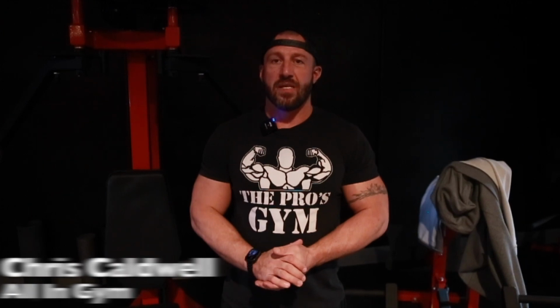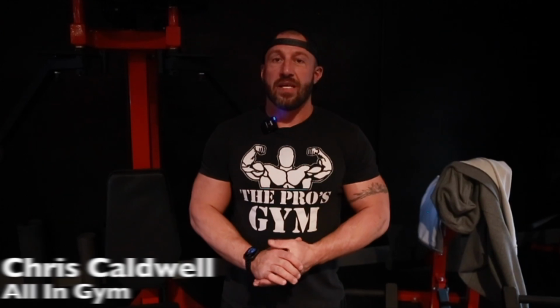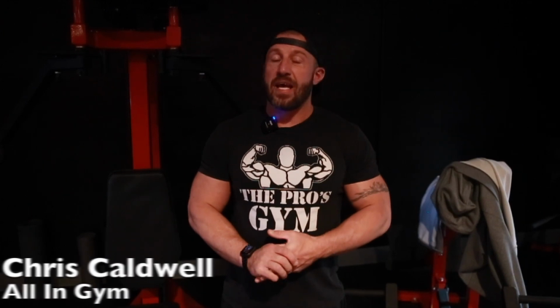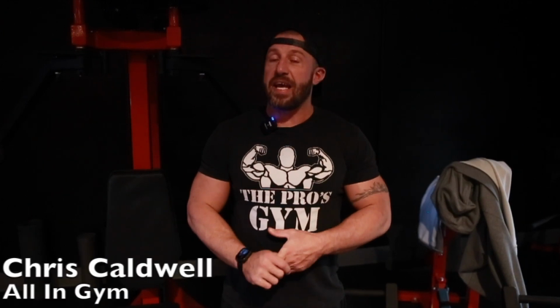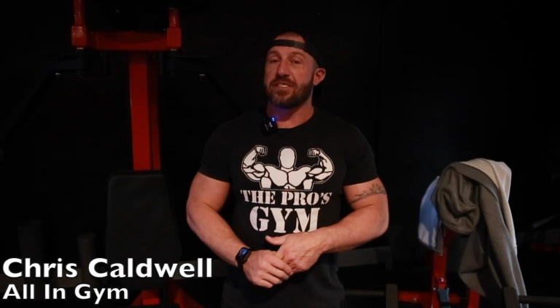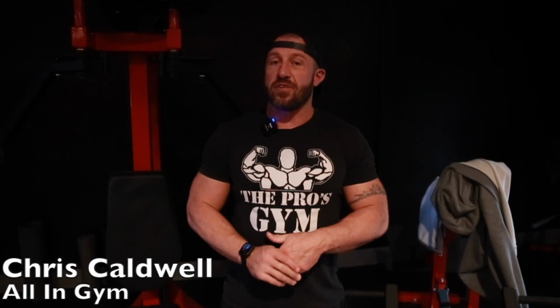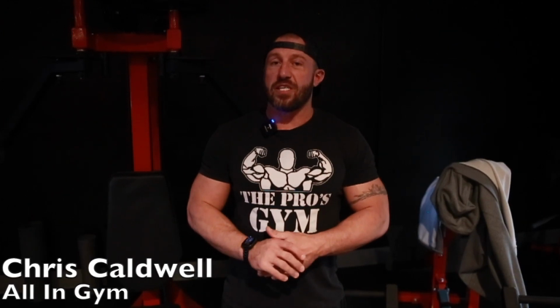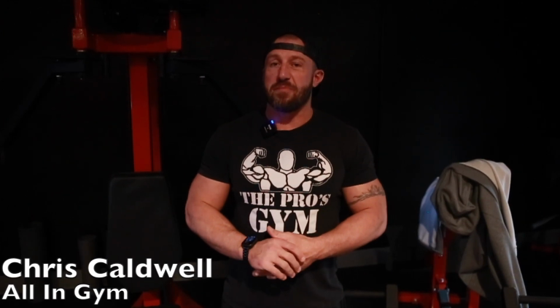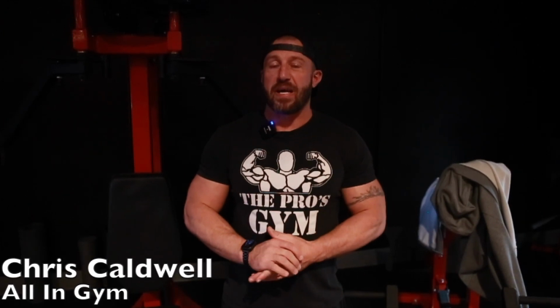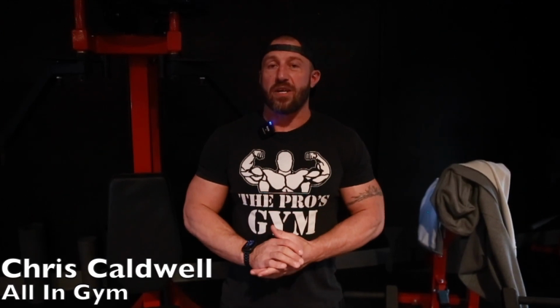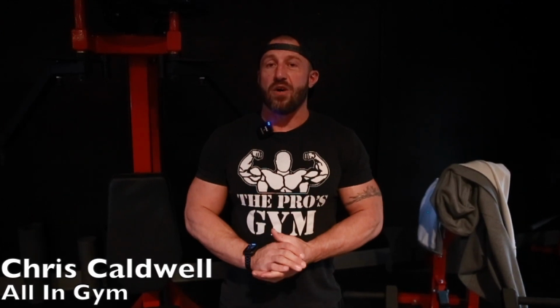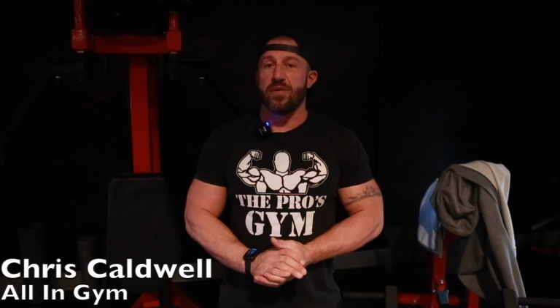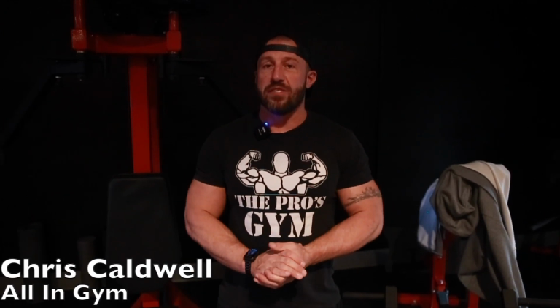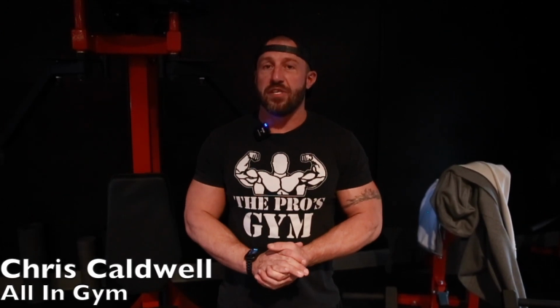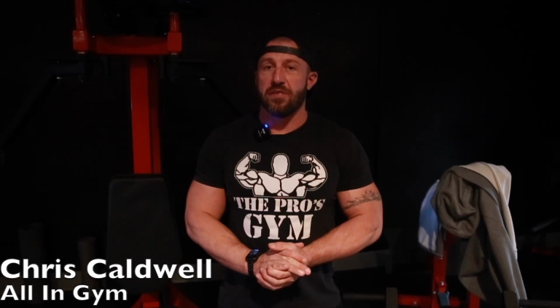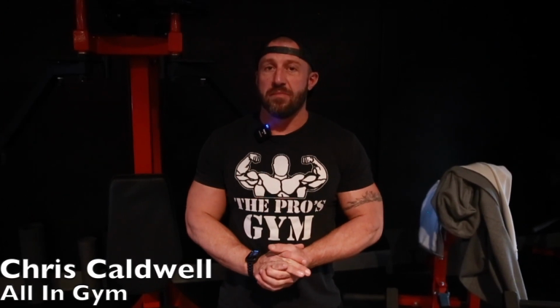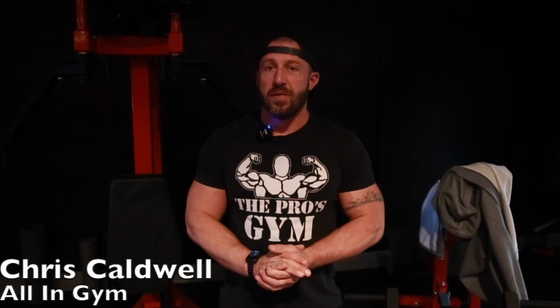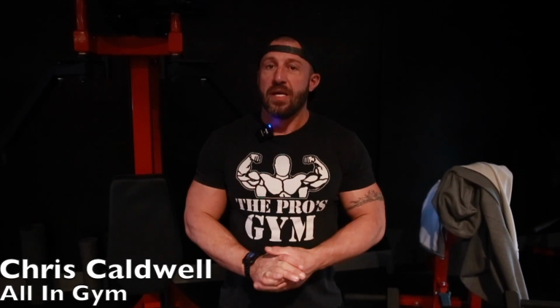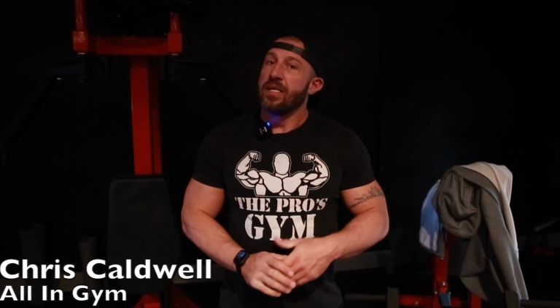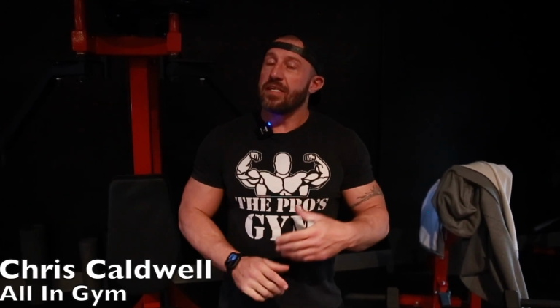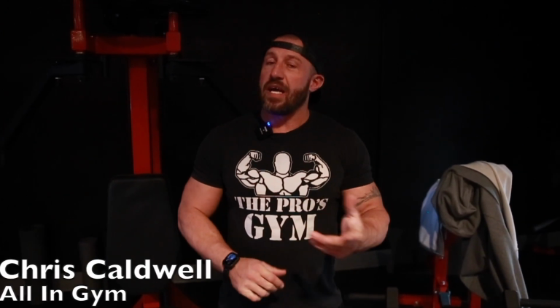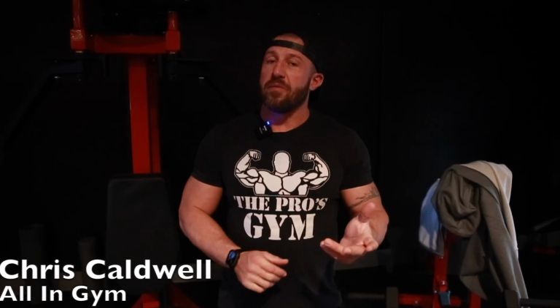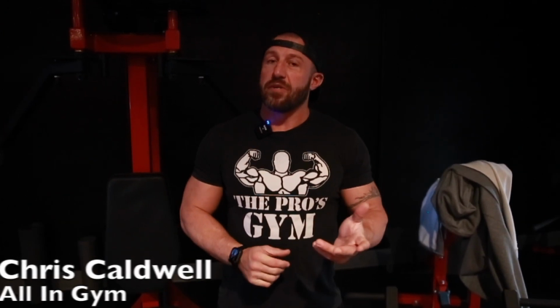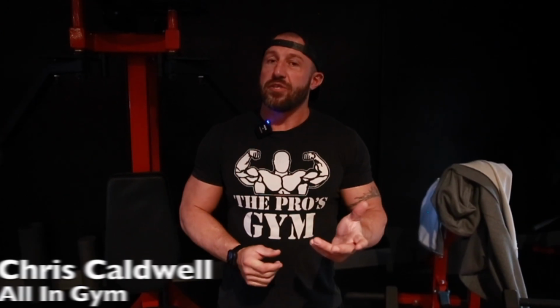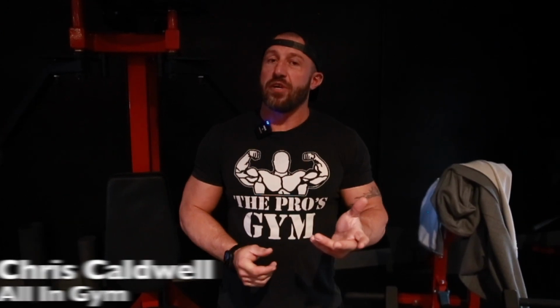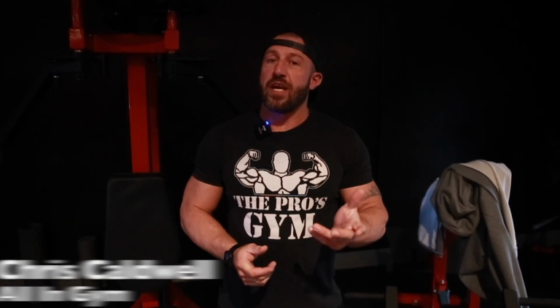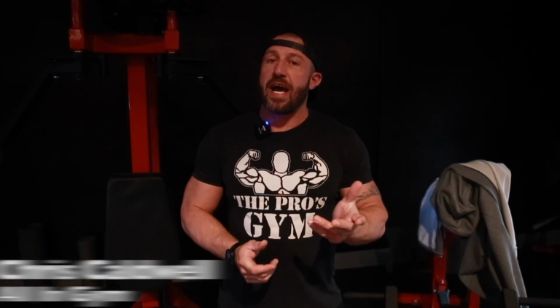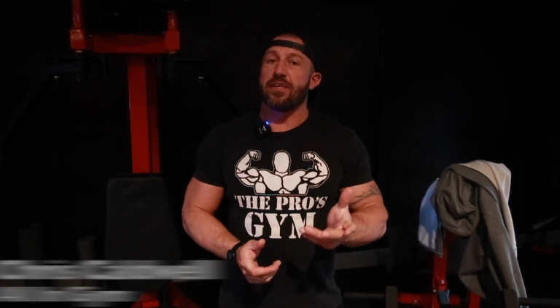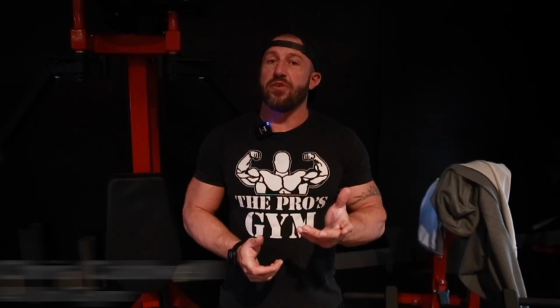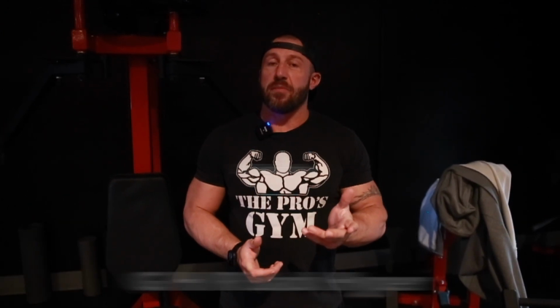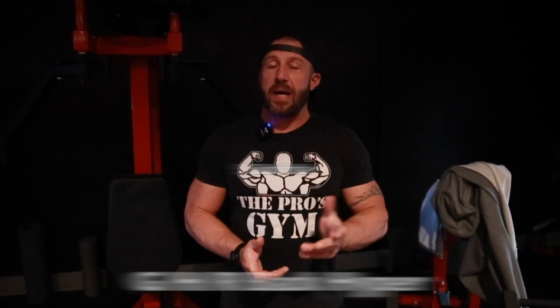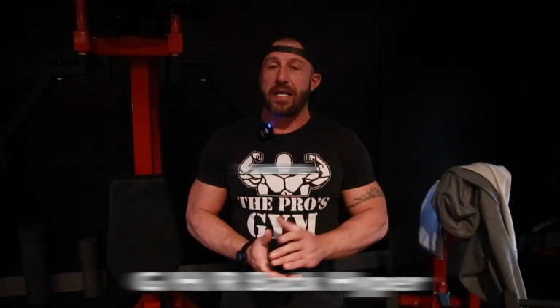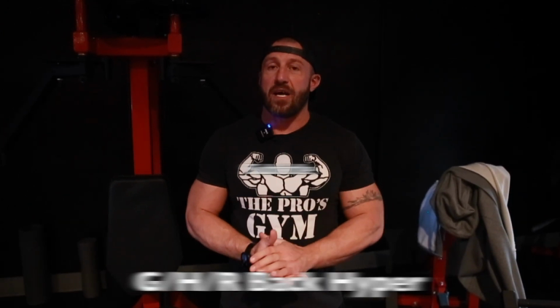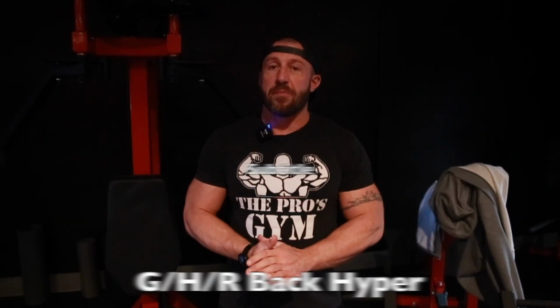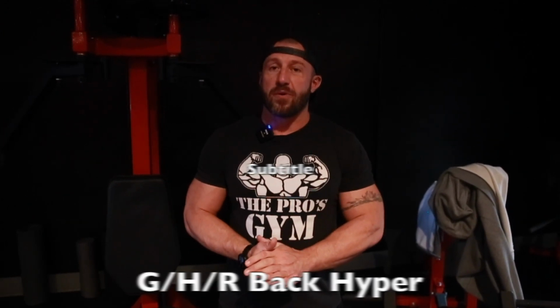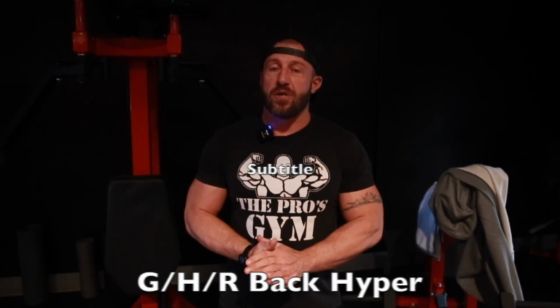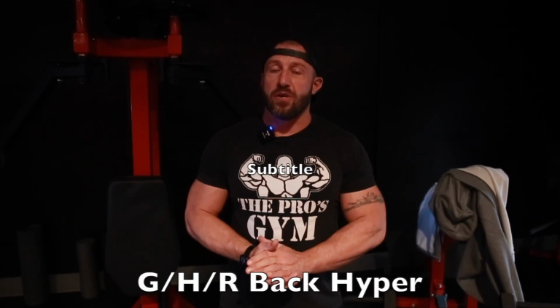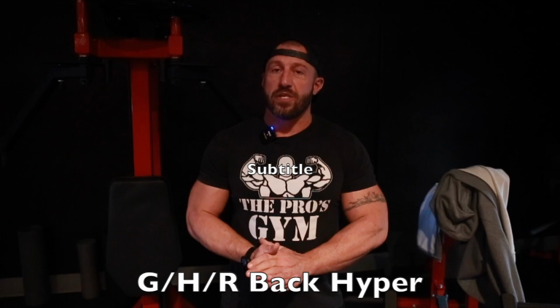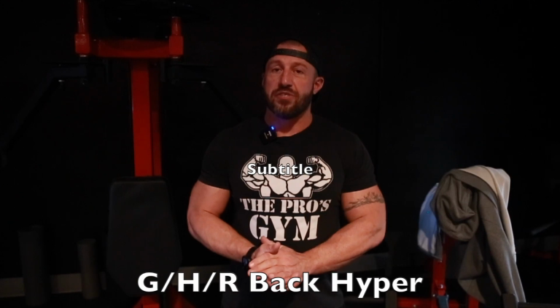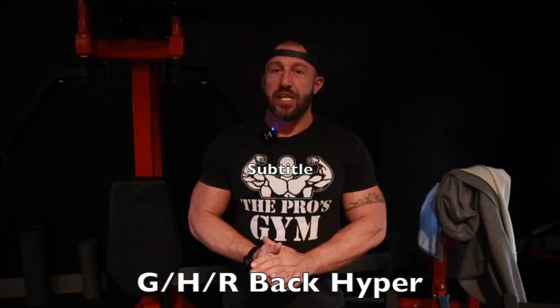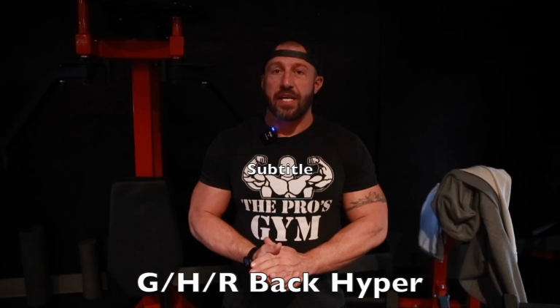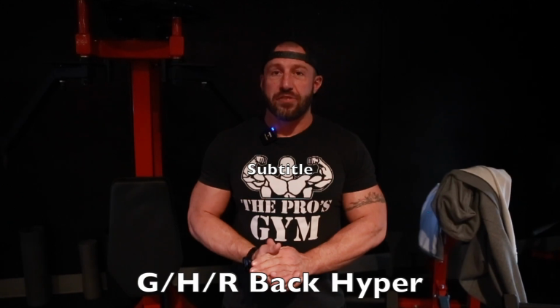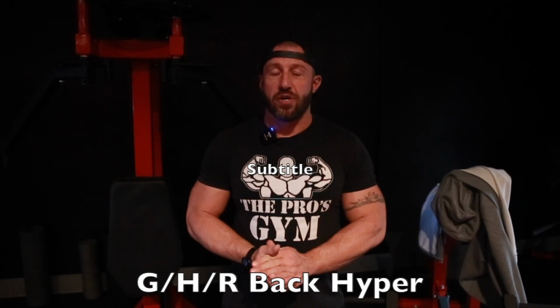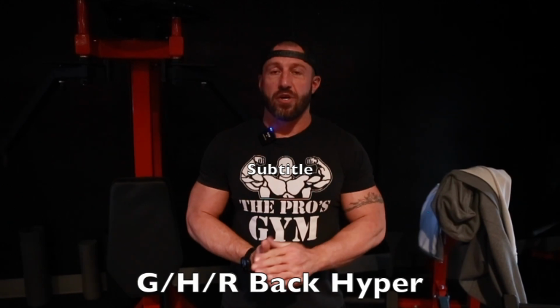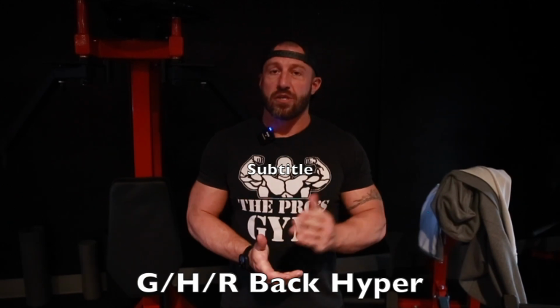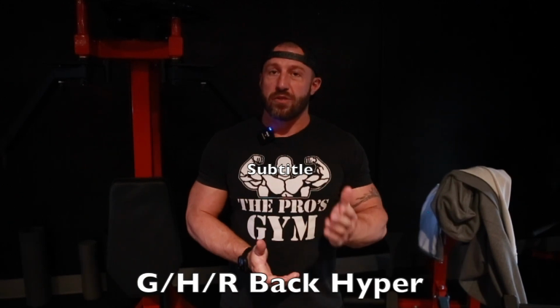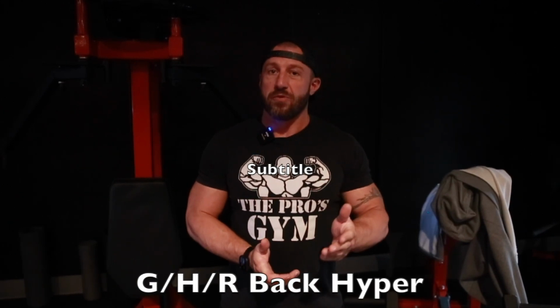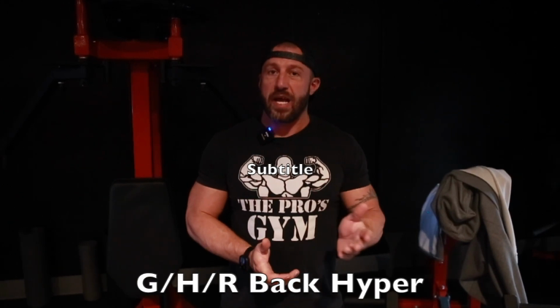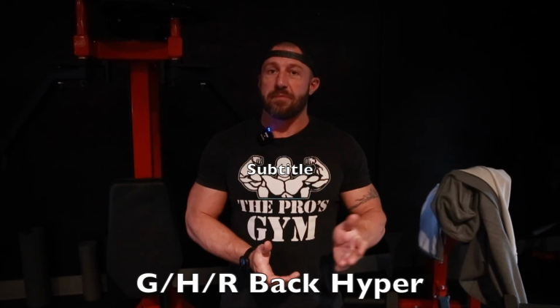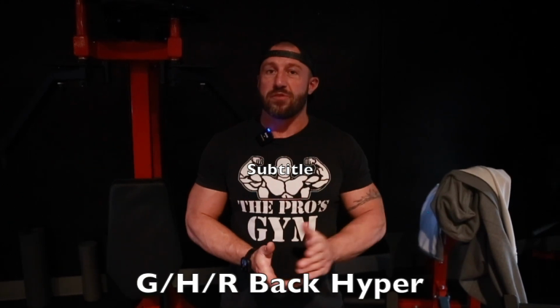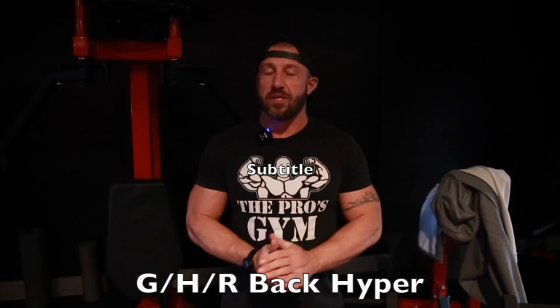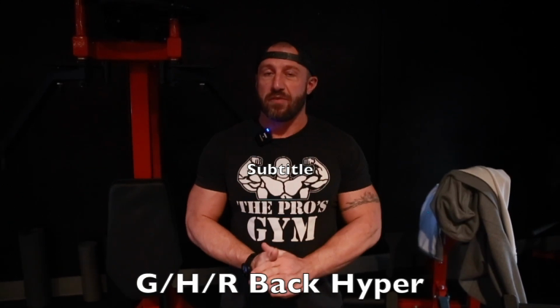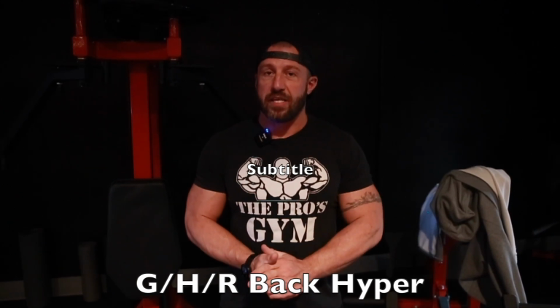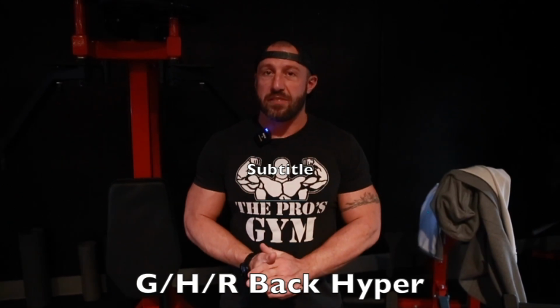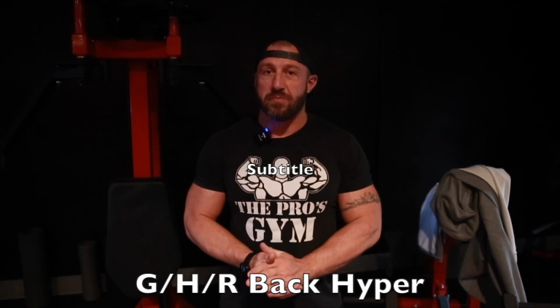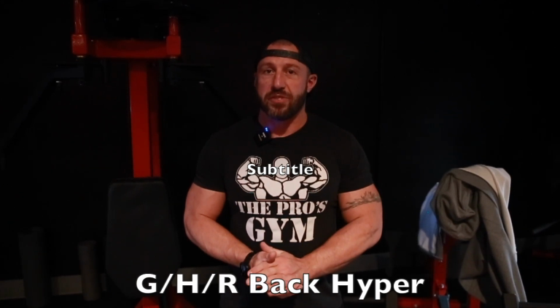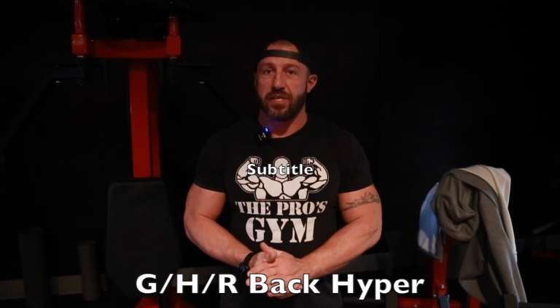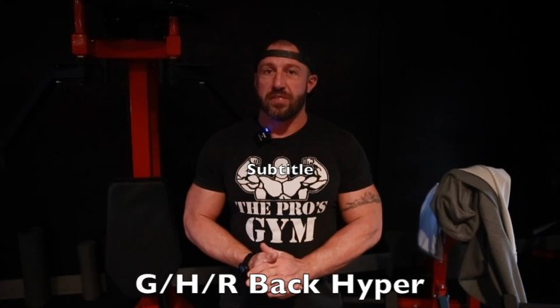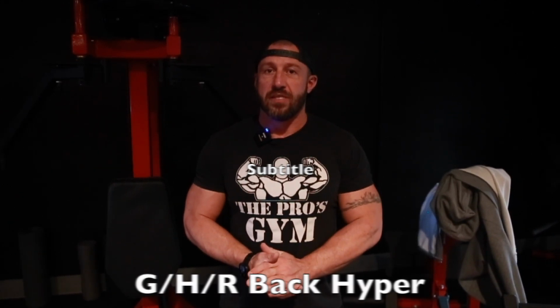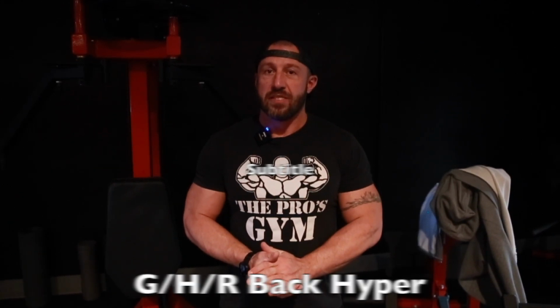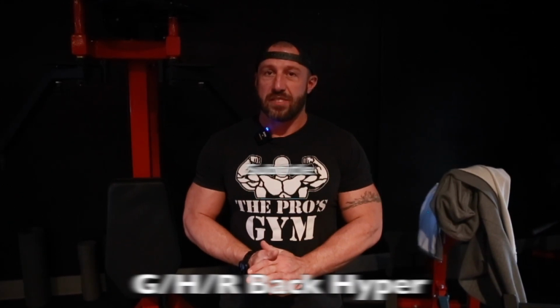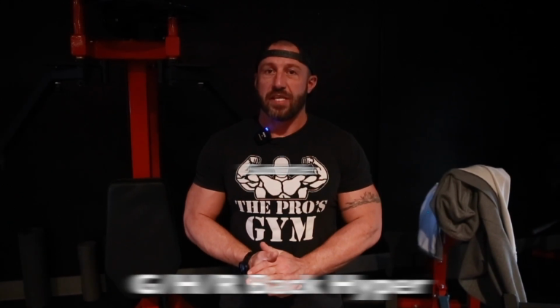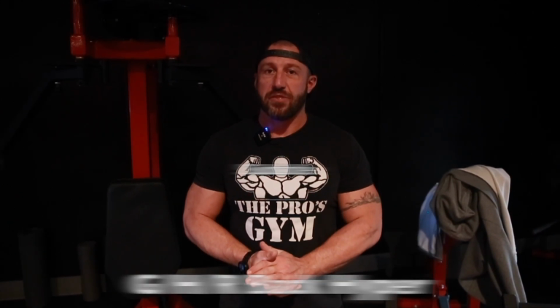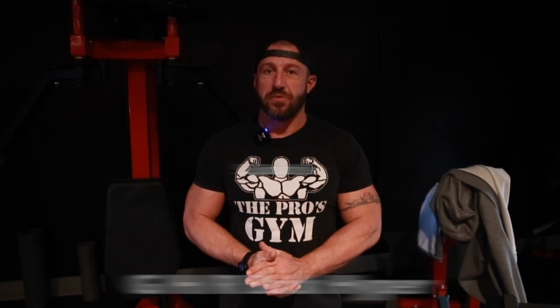Hey, it's Chris back at All In Gym. Today I want to show you how to do a back hyper on a GHR glute hamstring raise machine. Stay tuned.